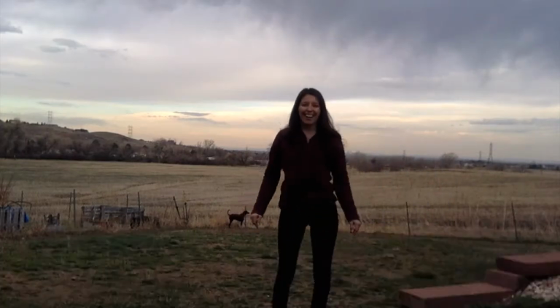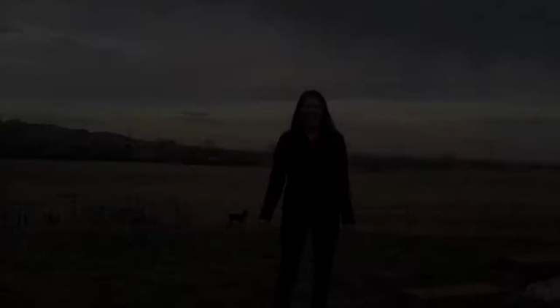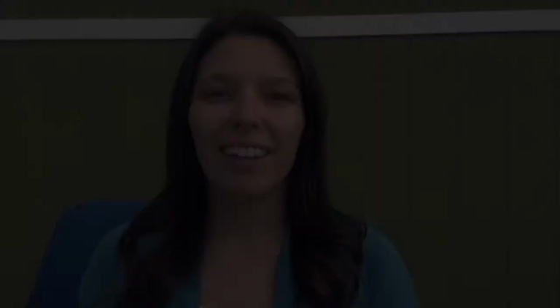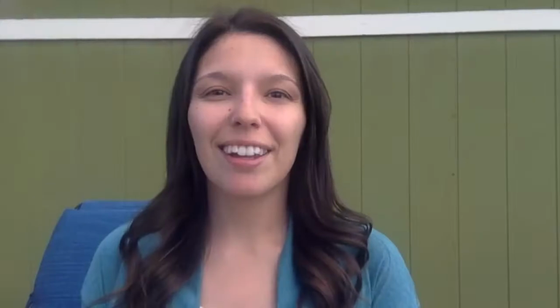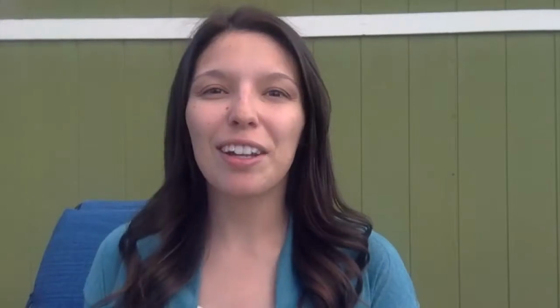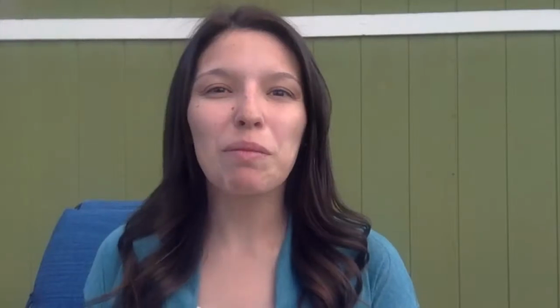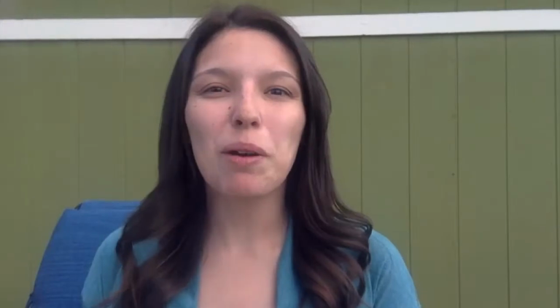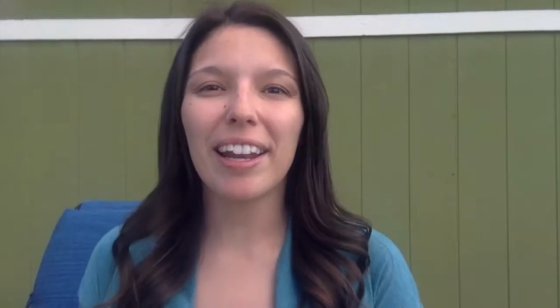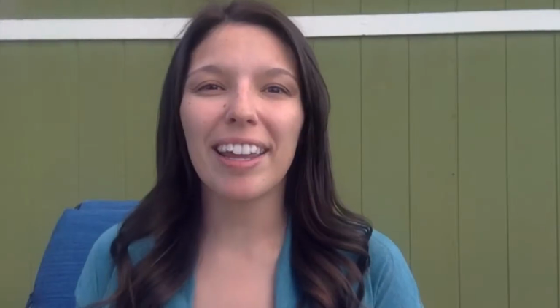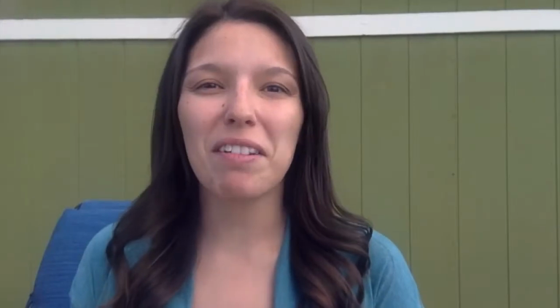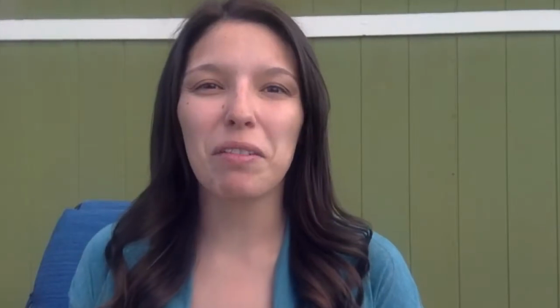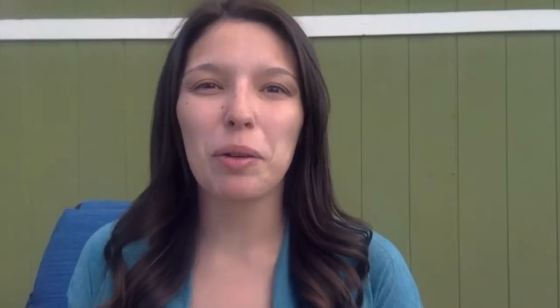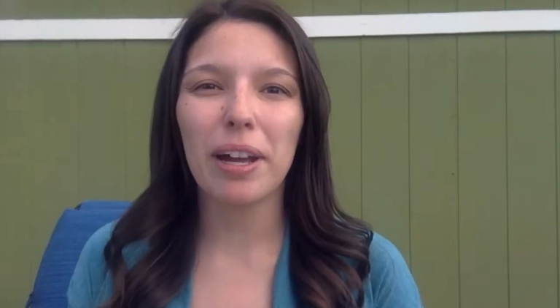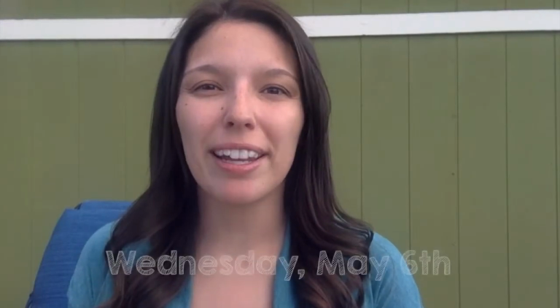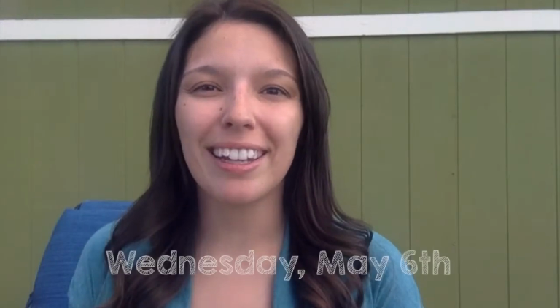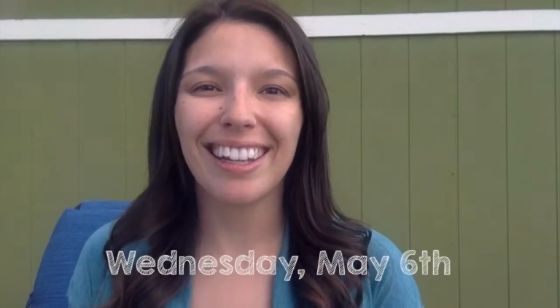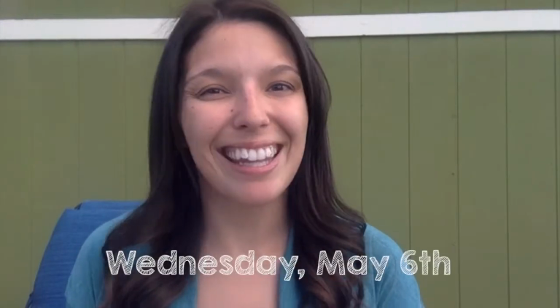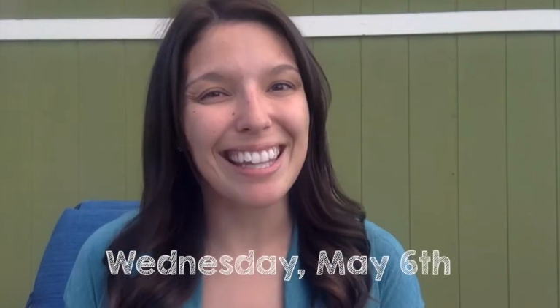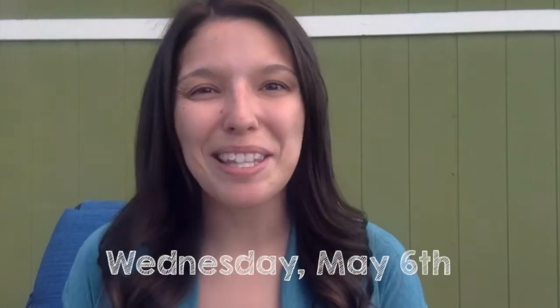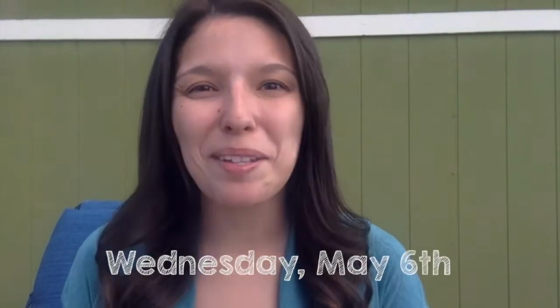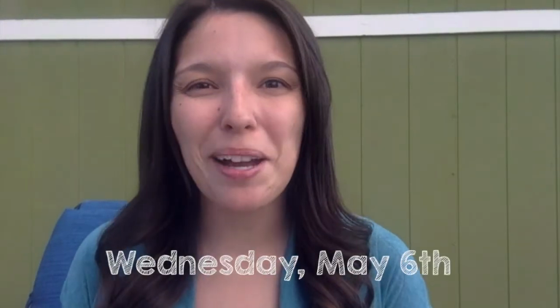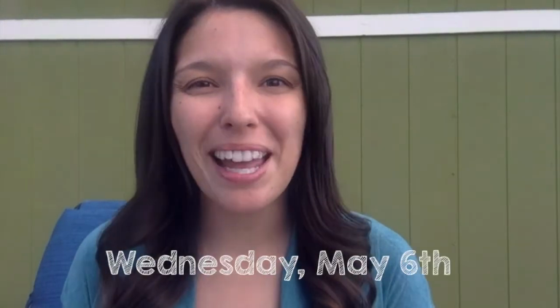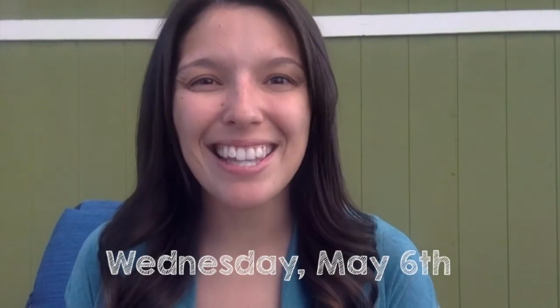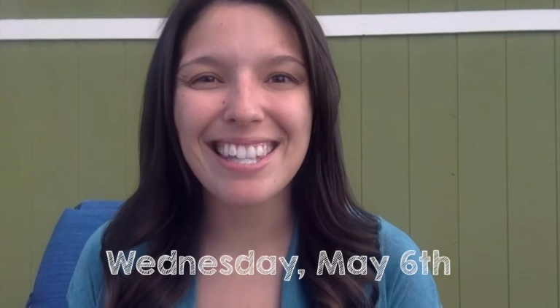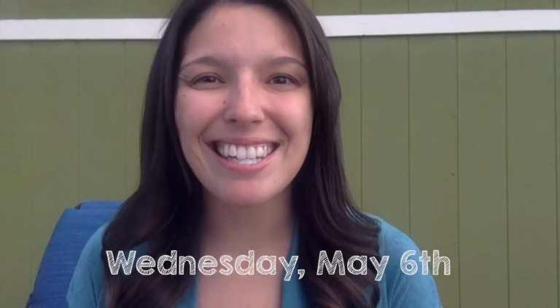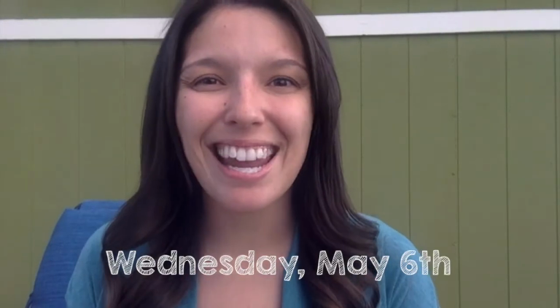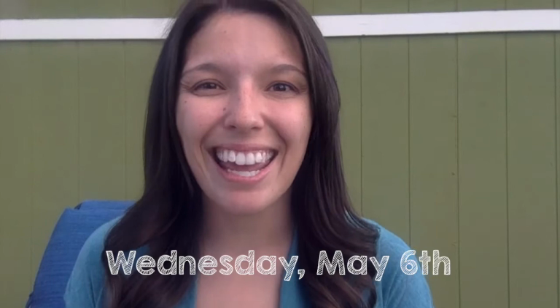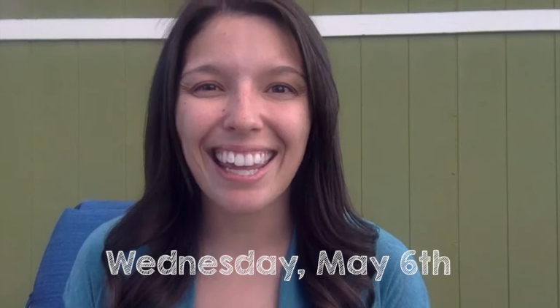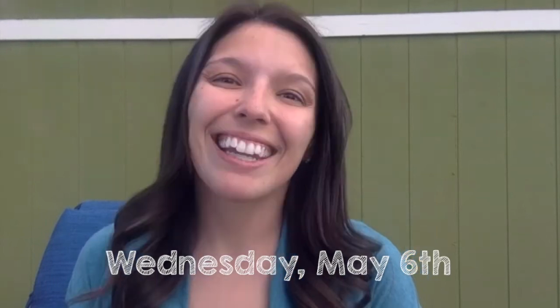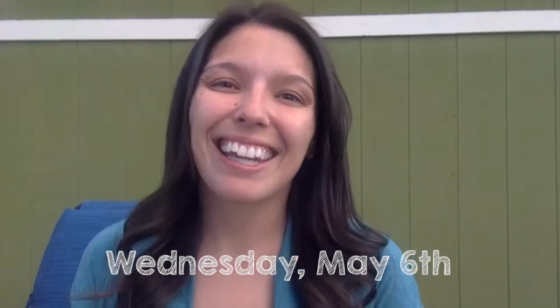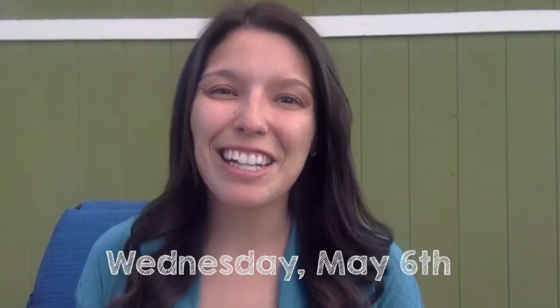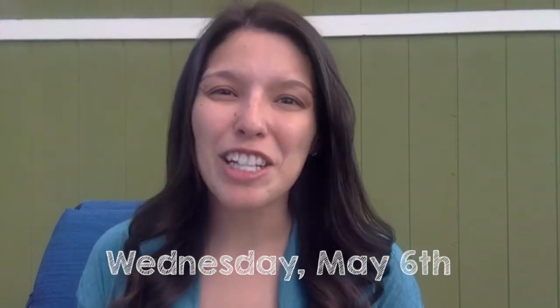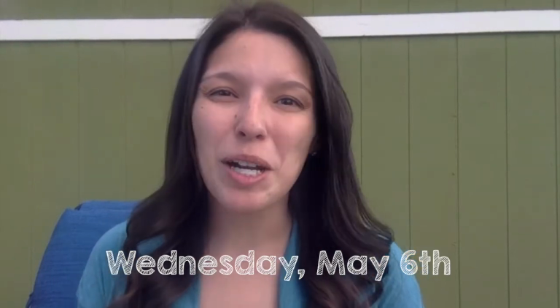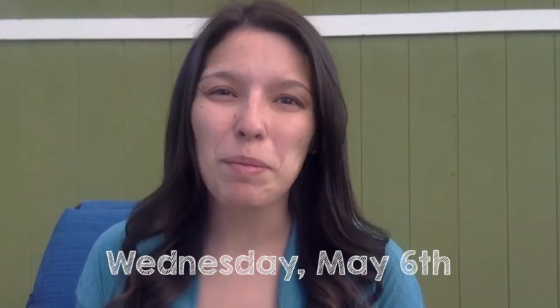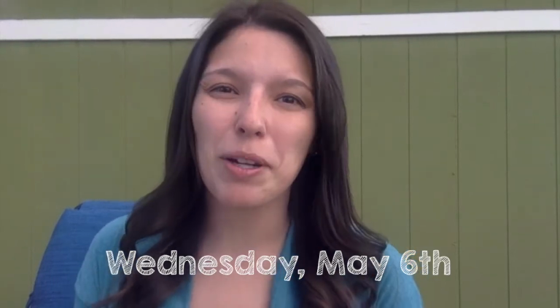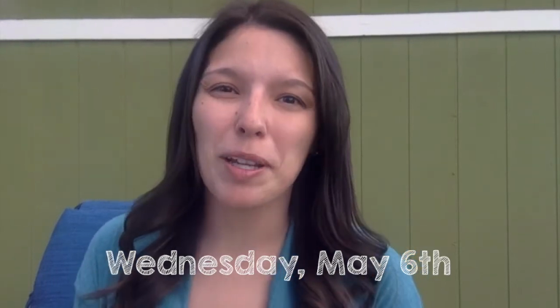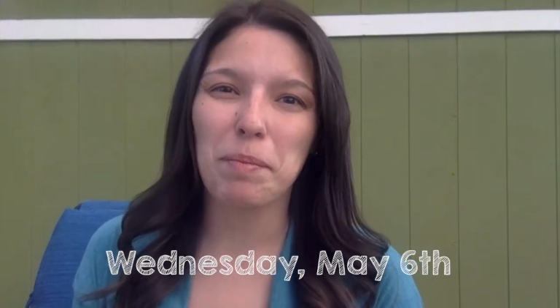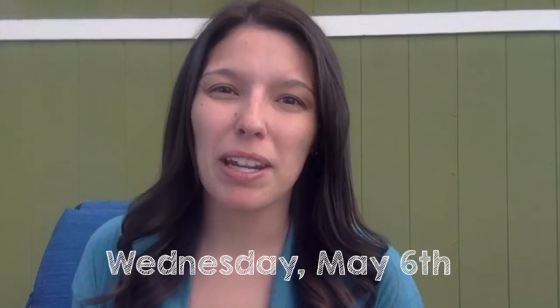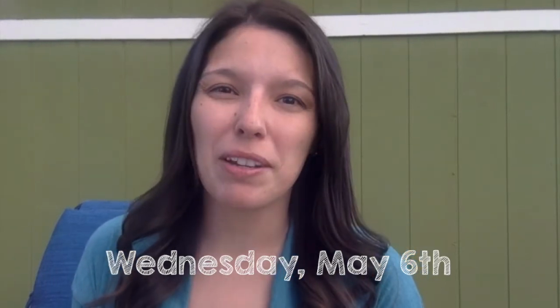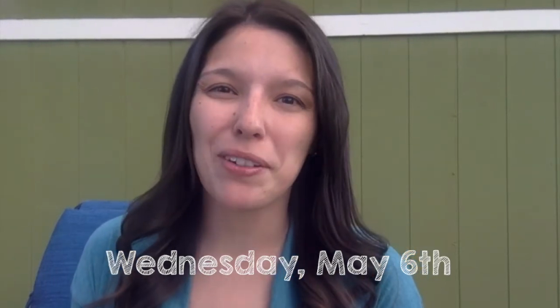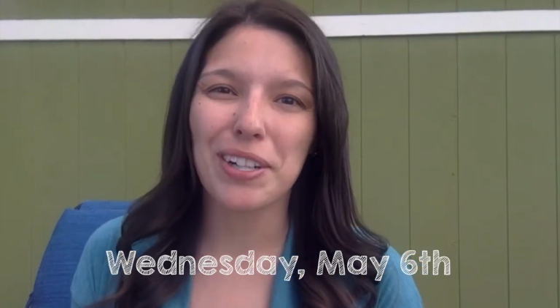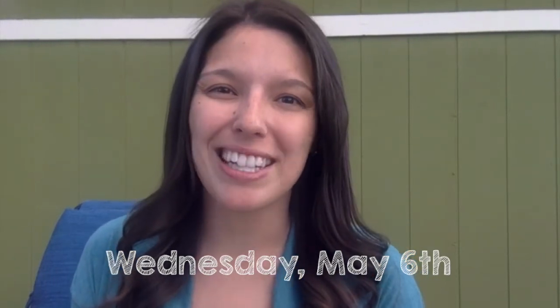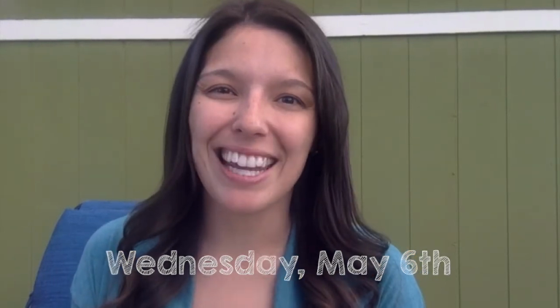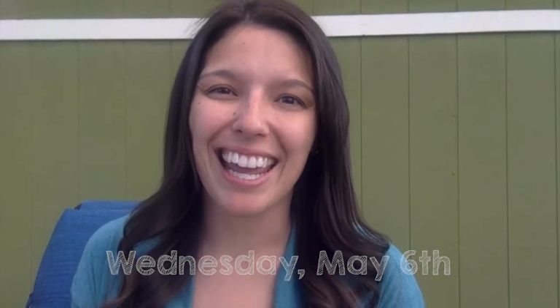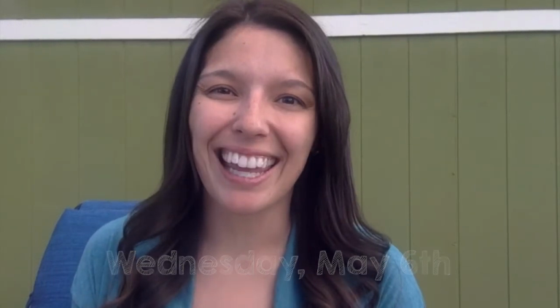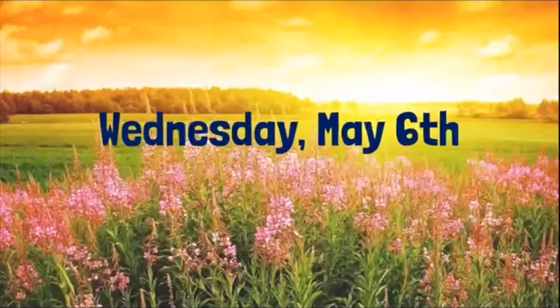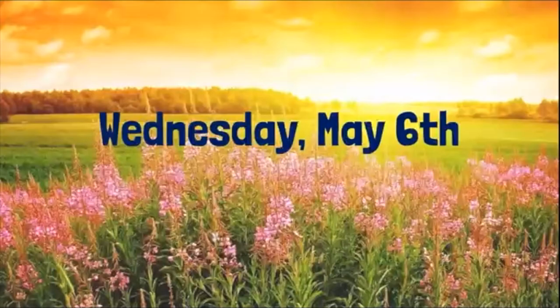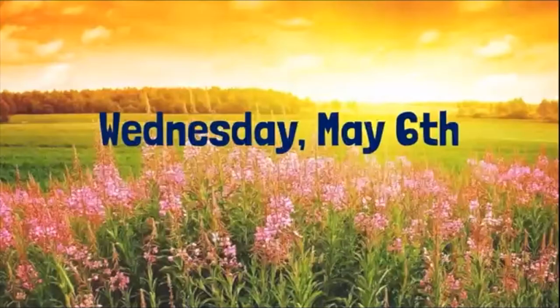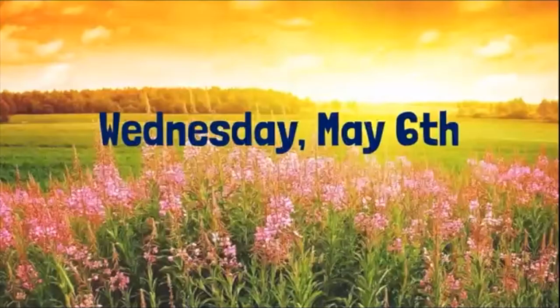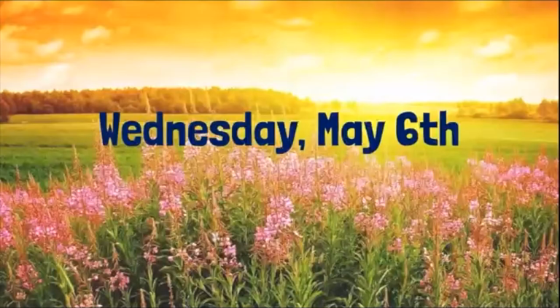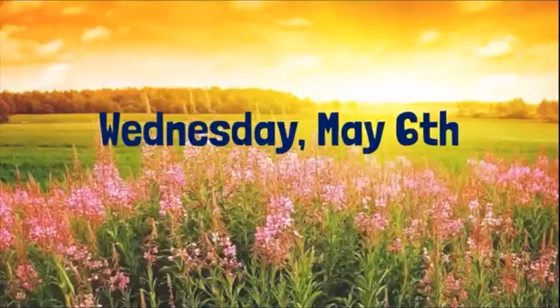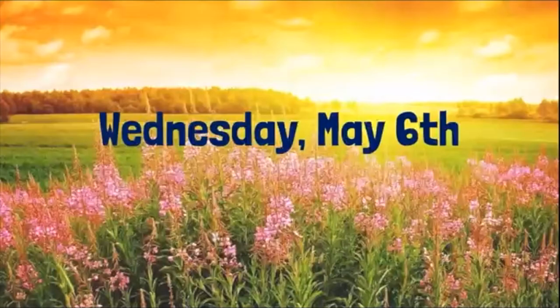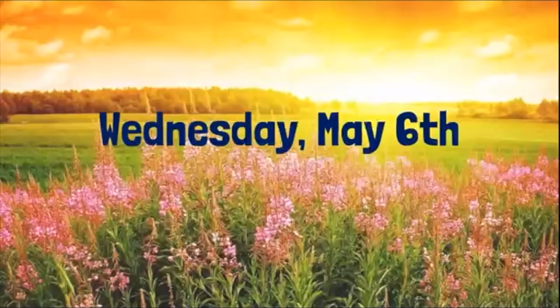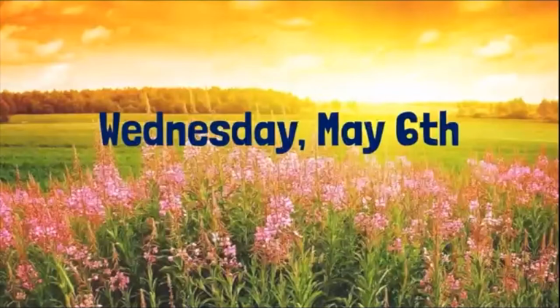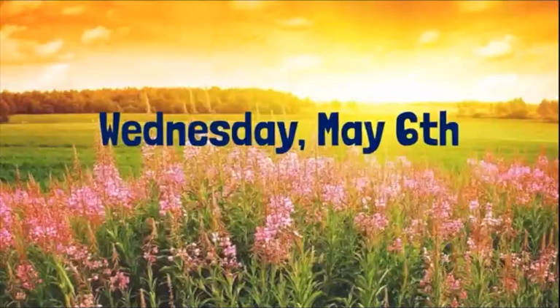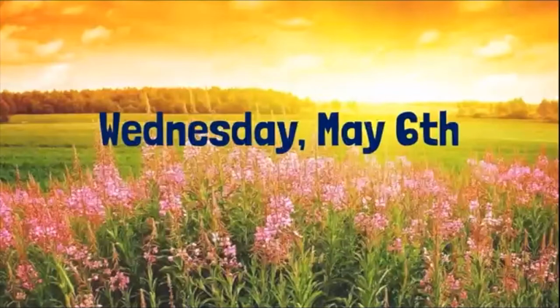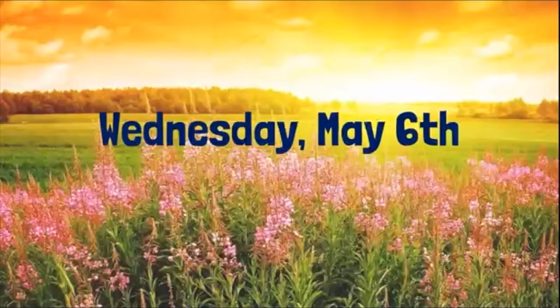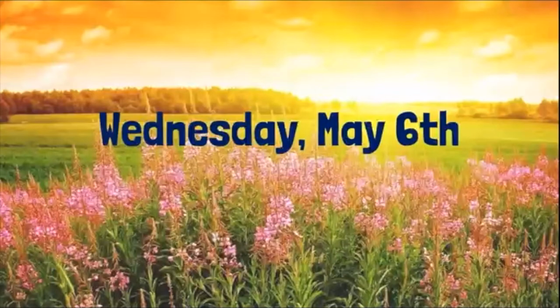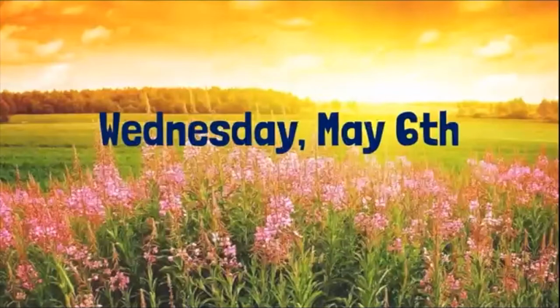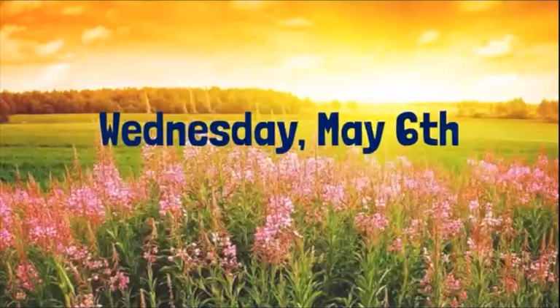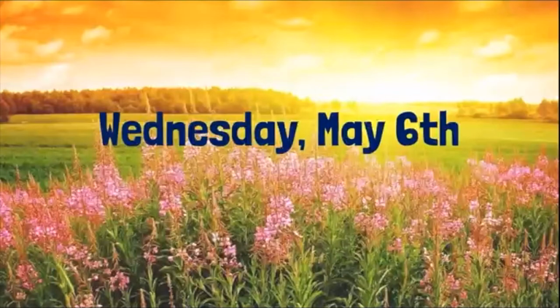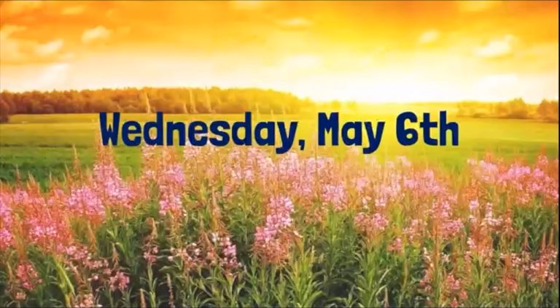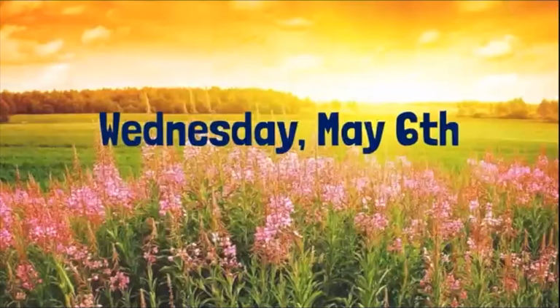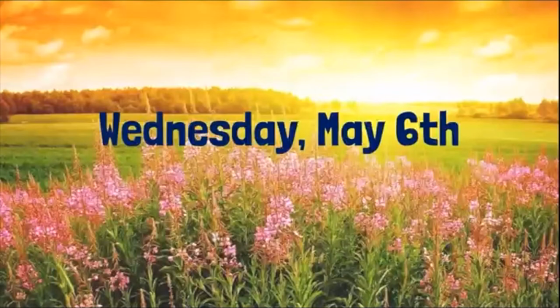Good morning, everyone. It's Wednesday. Here's our morning meeting for today. Wednesday, May 6th.